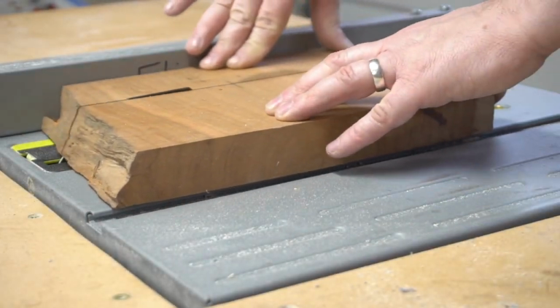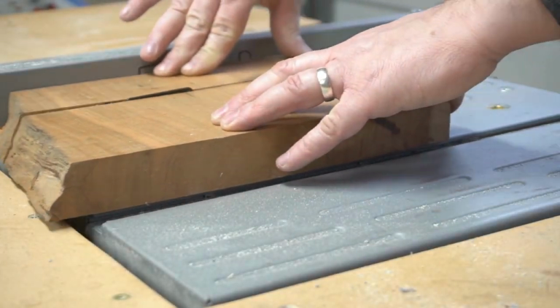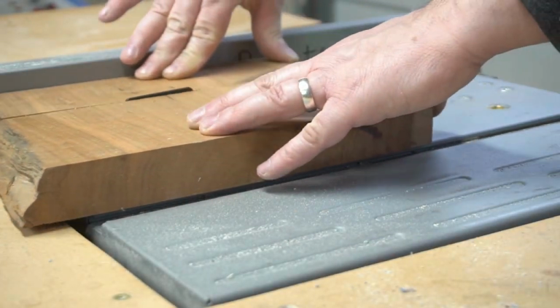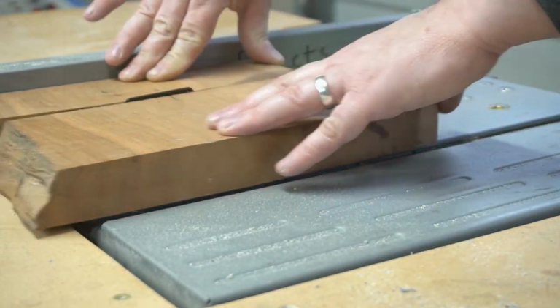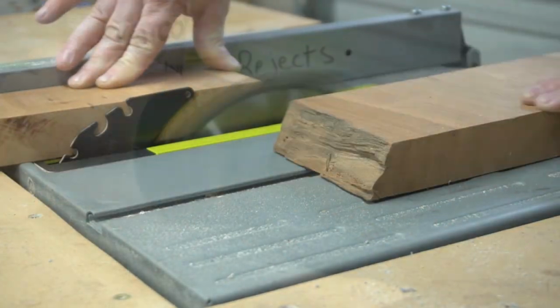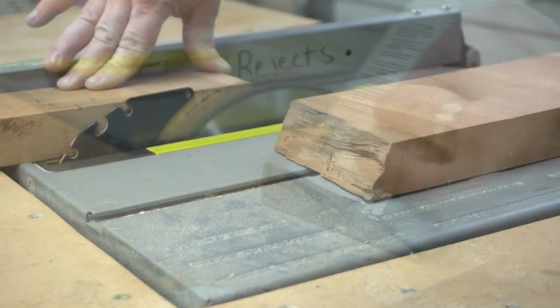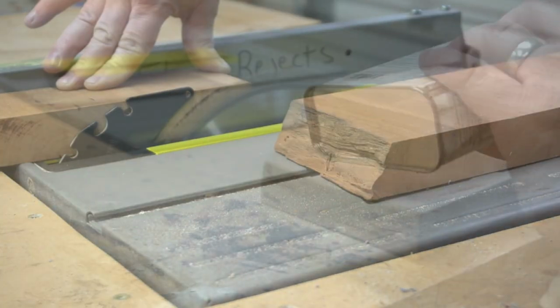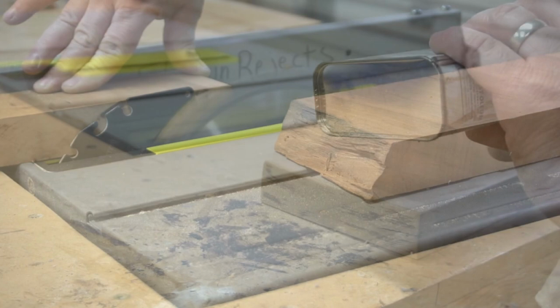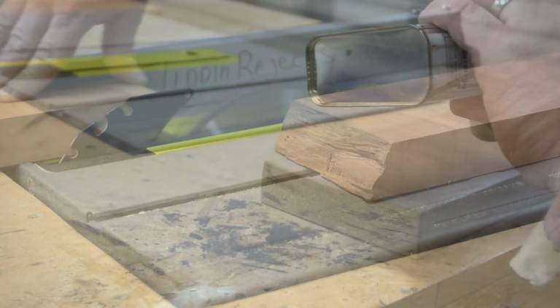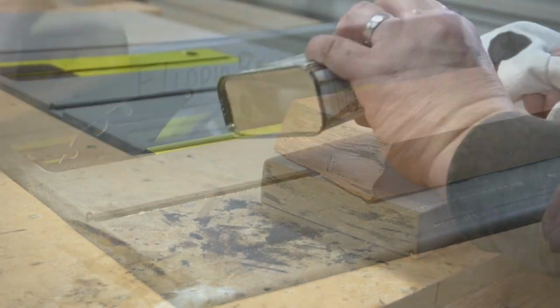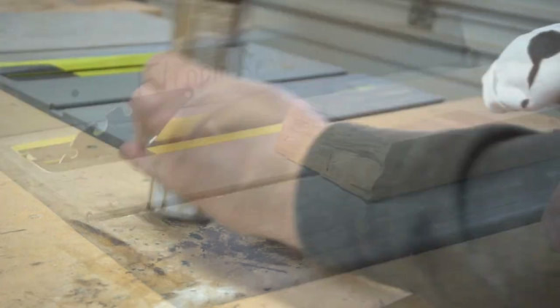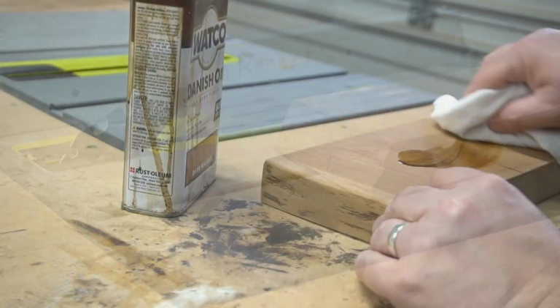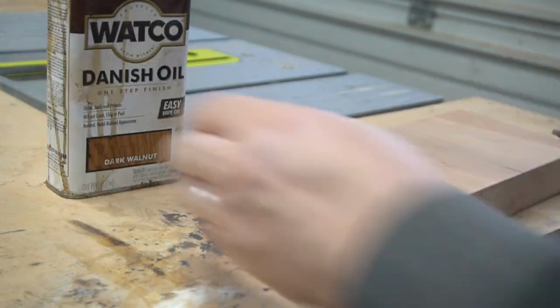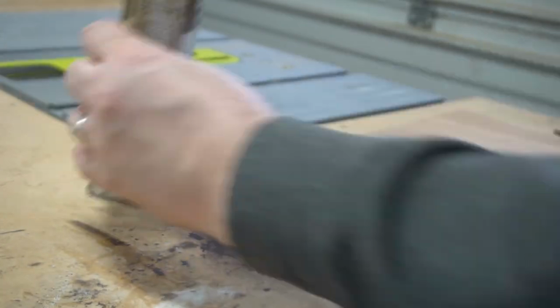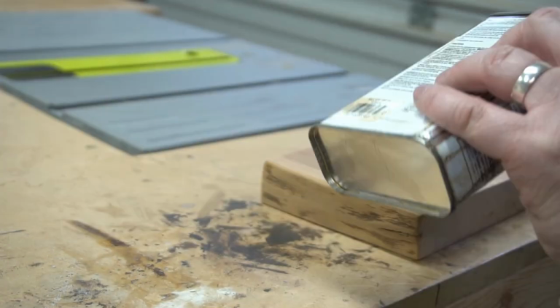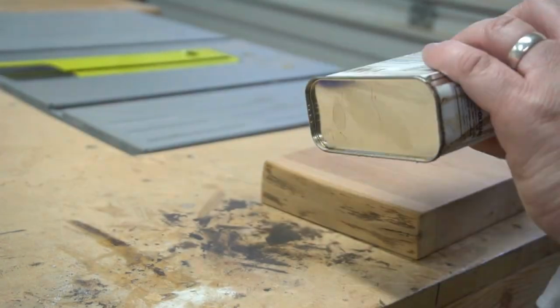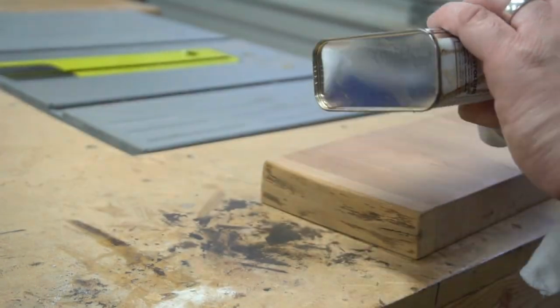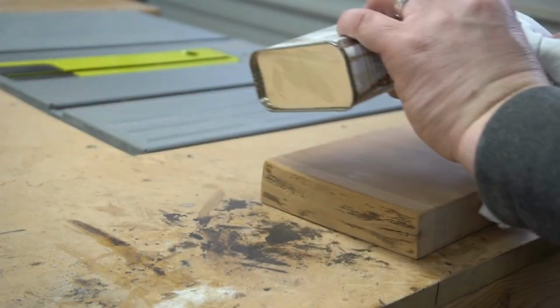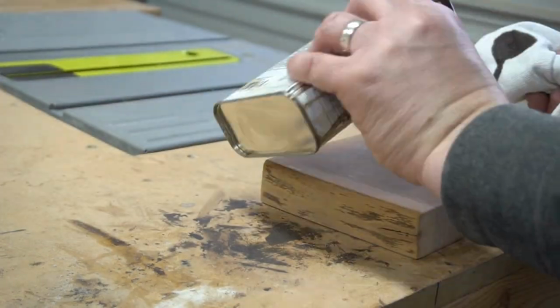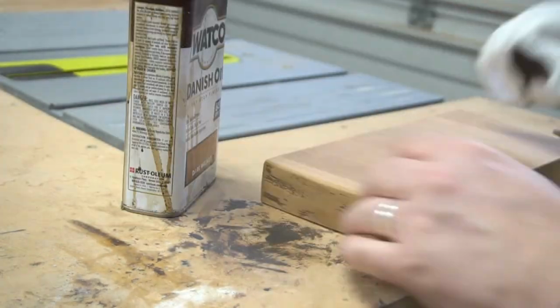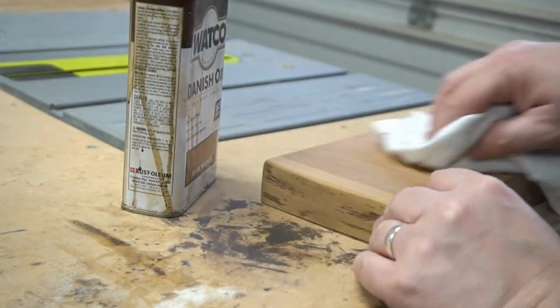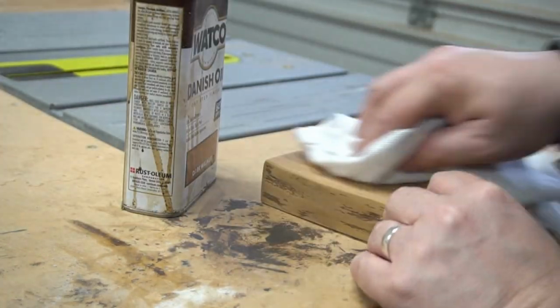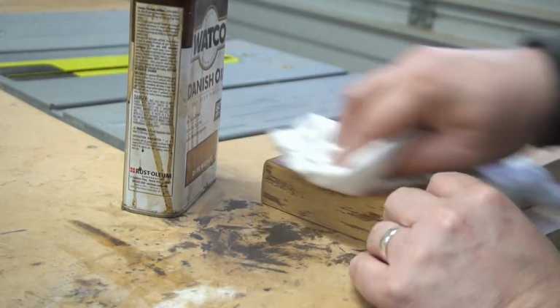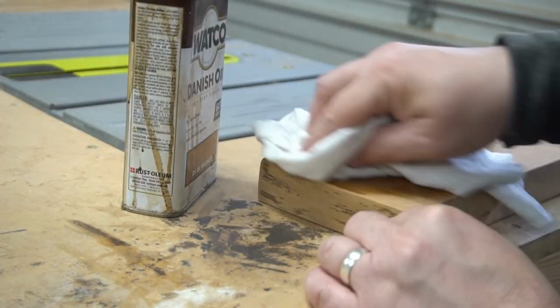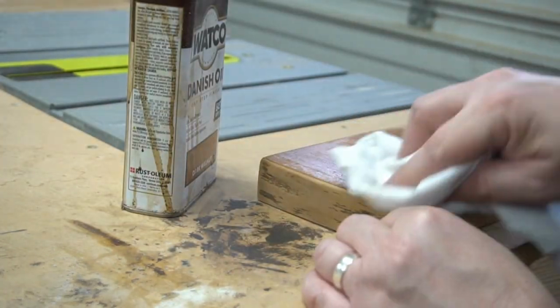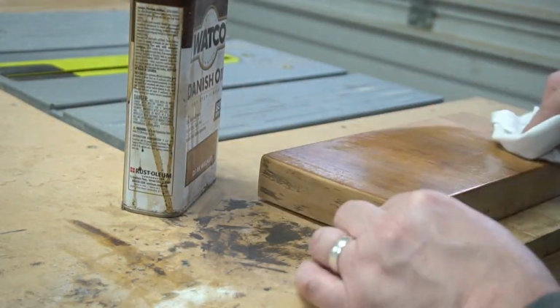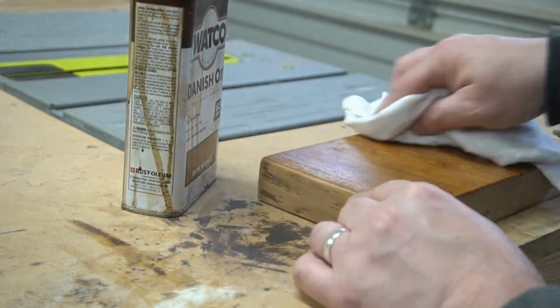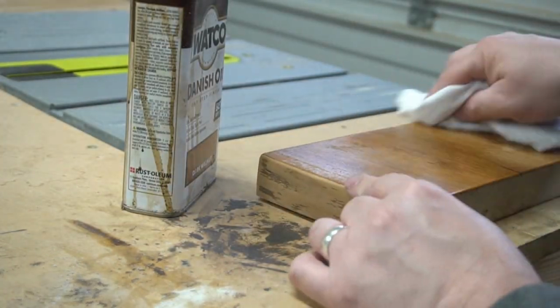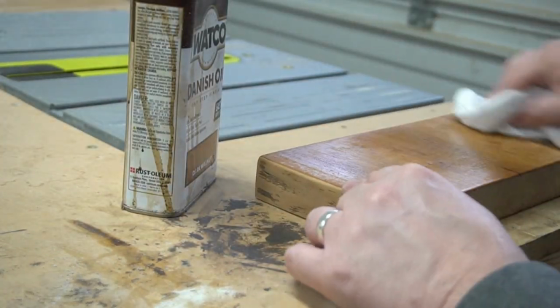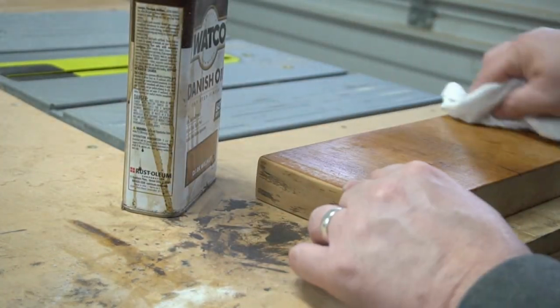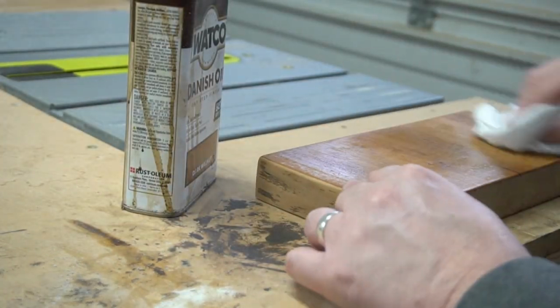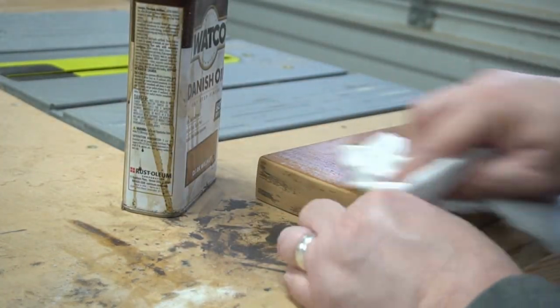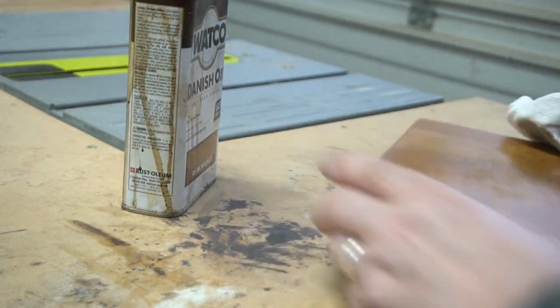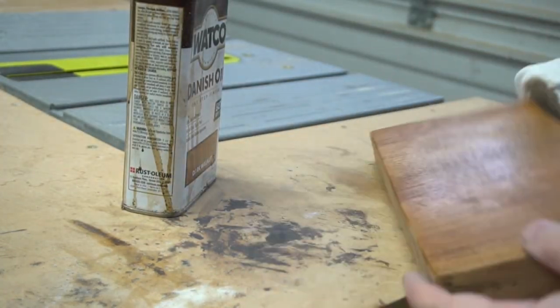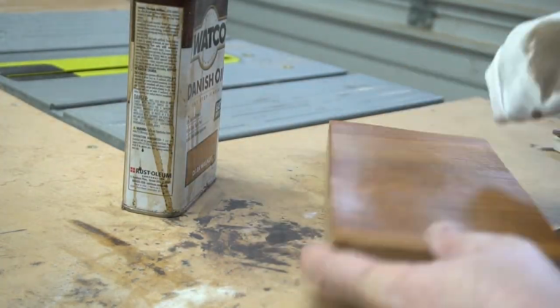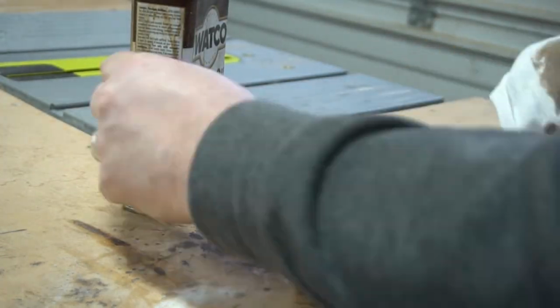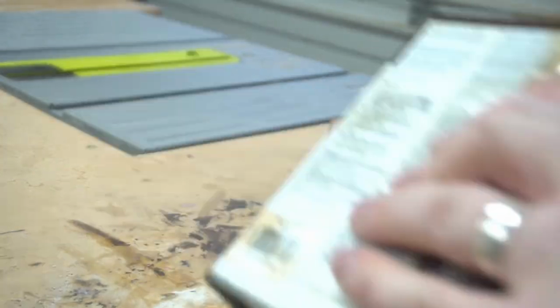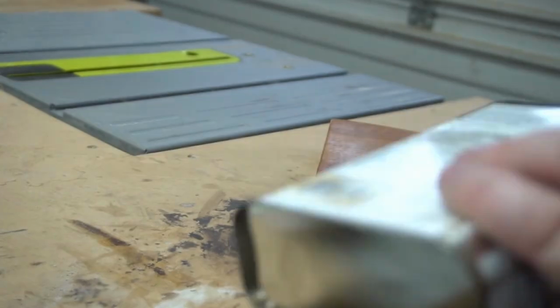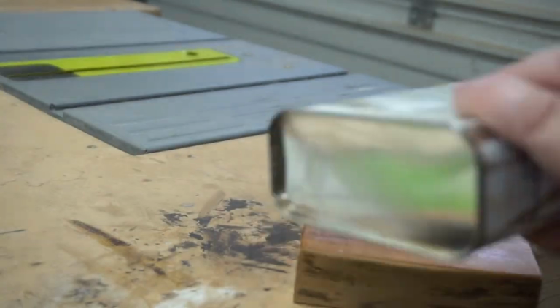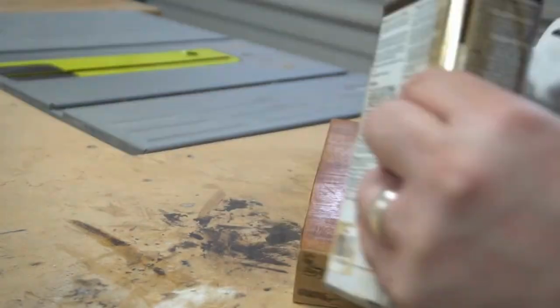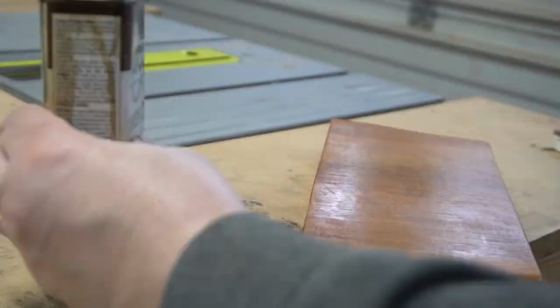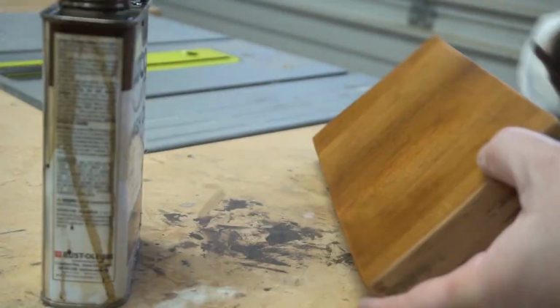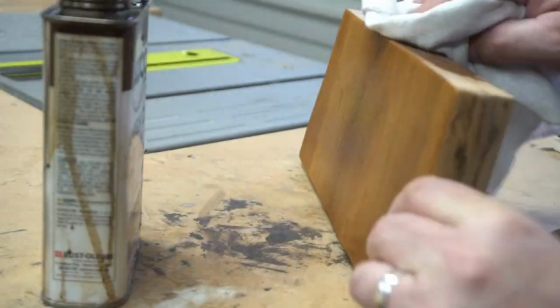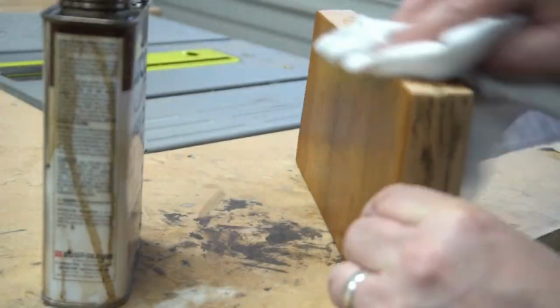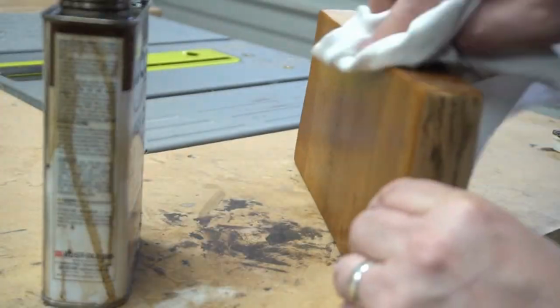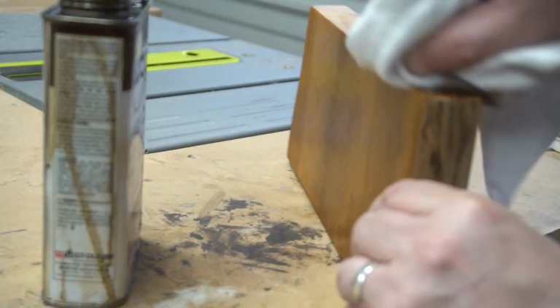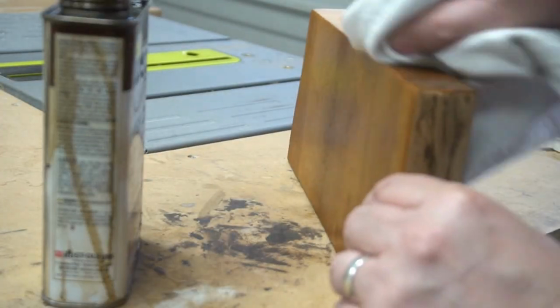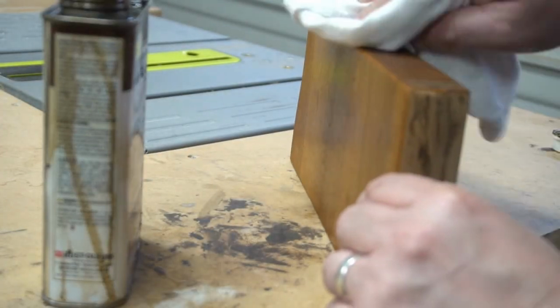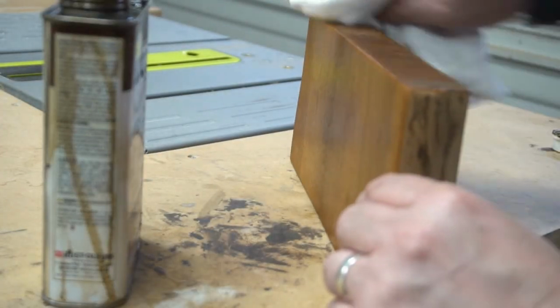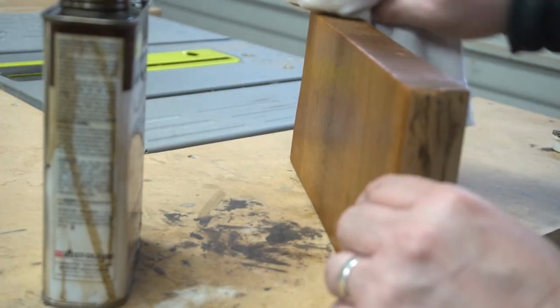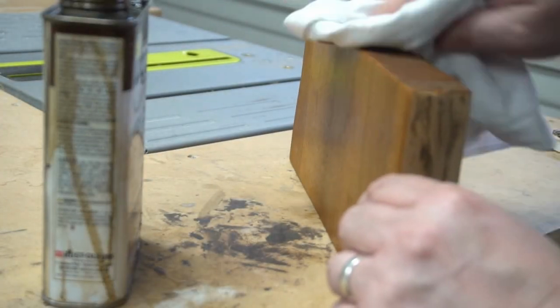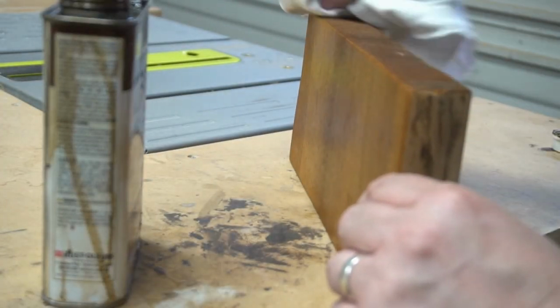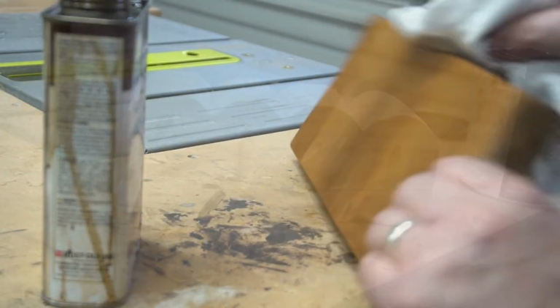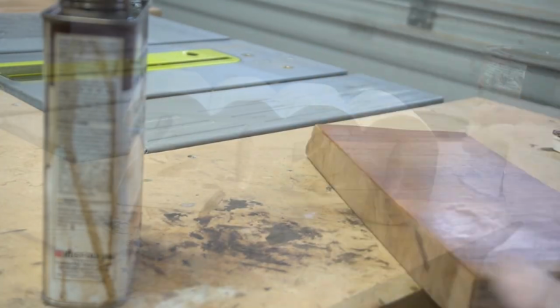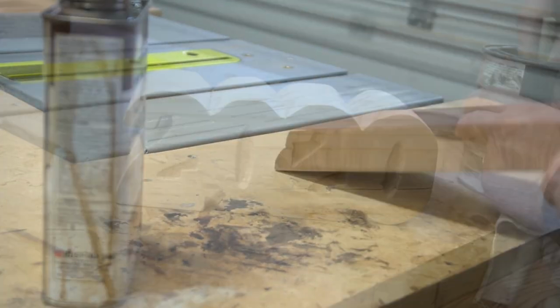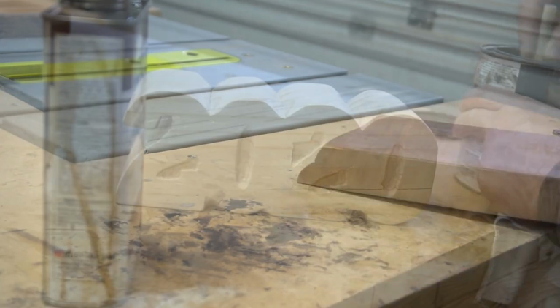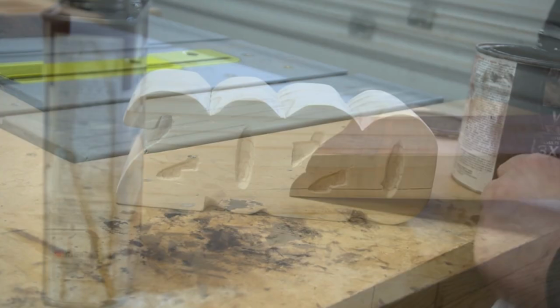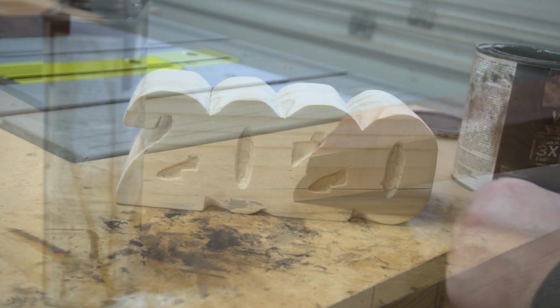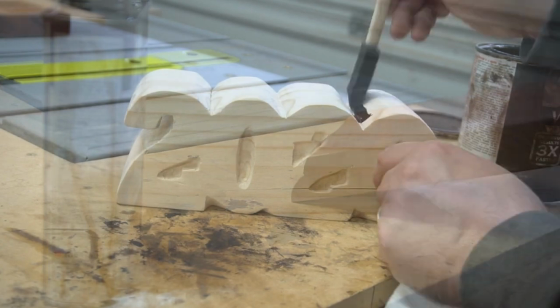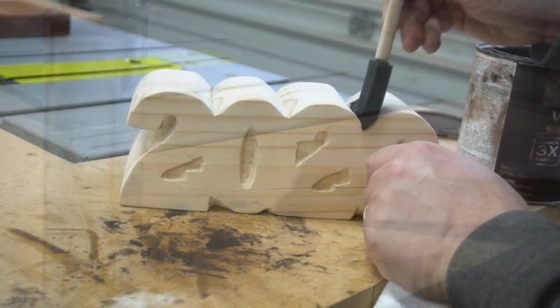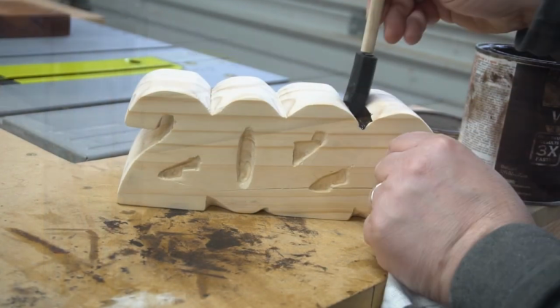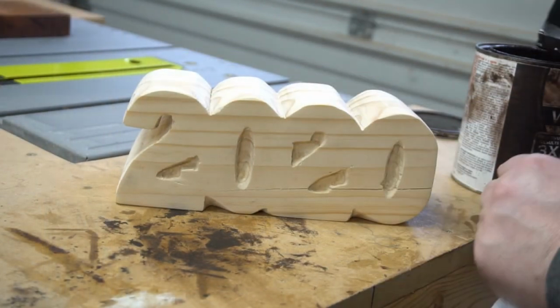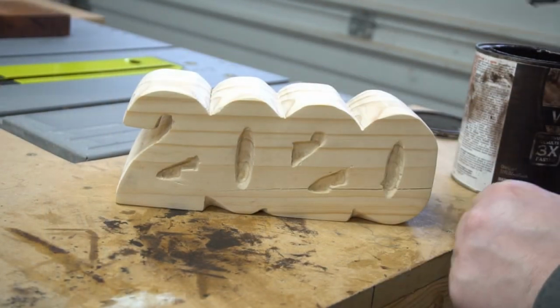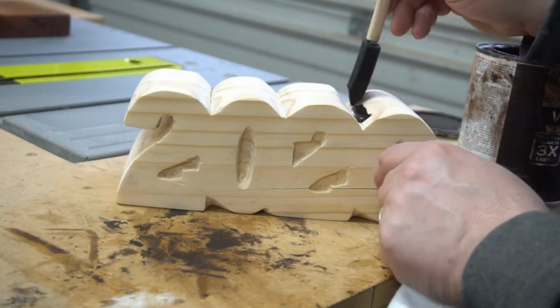And here I'm just cutting the base. Use a little Danish oil as a finish, and we'll be ready to move on.